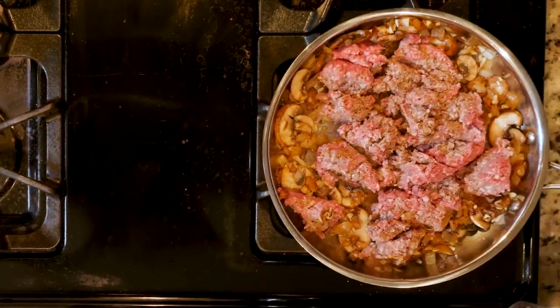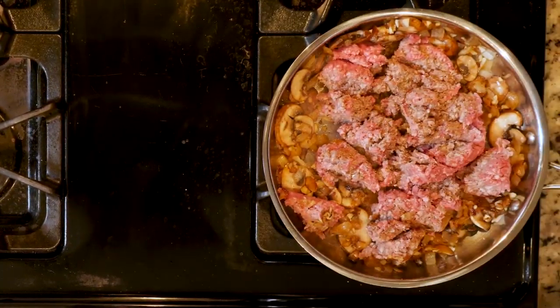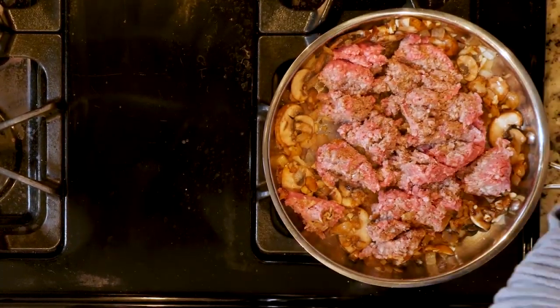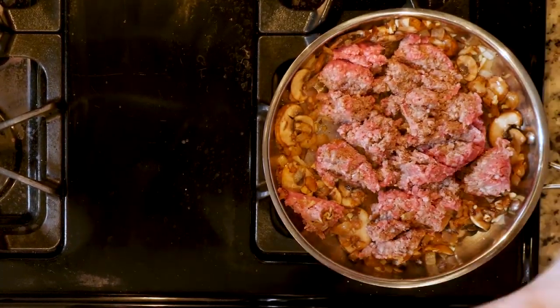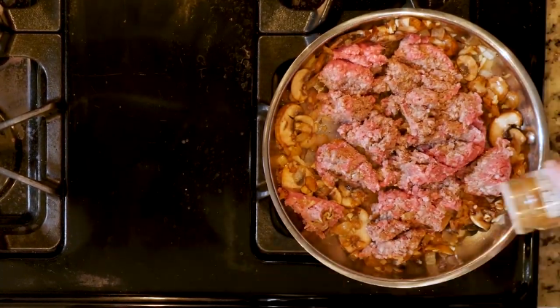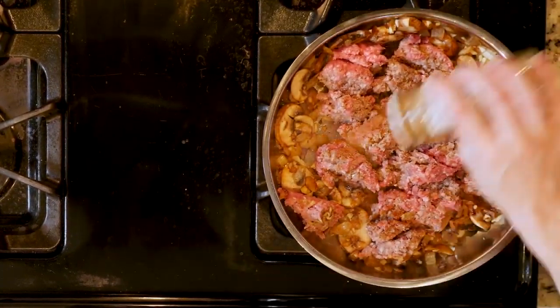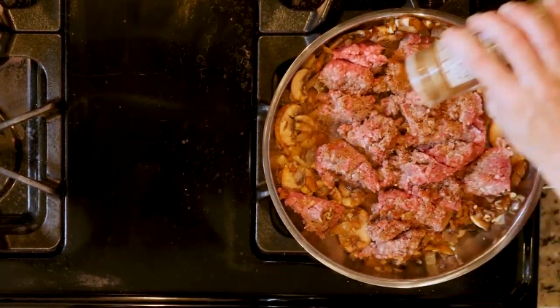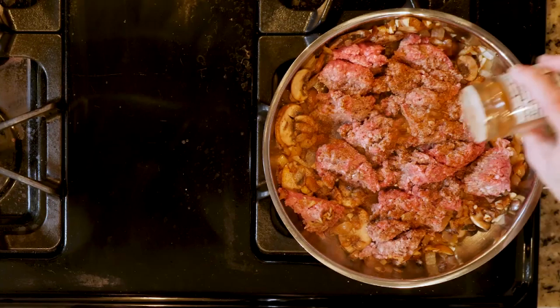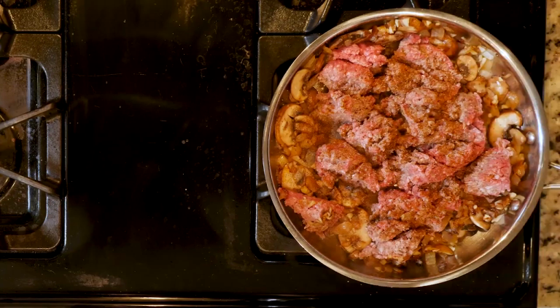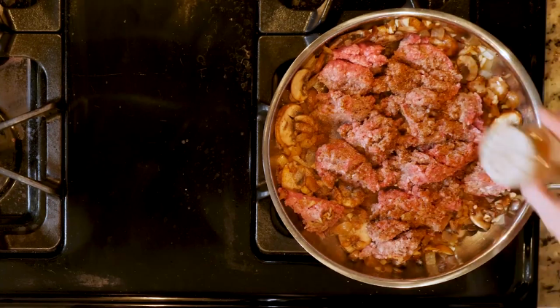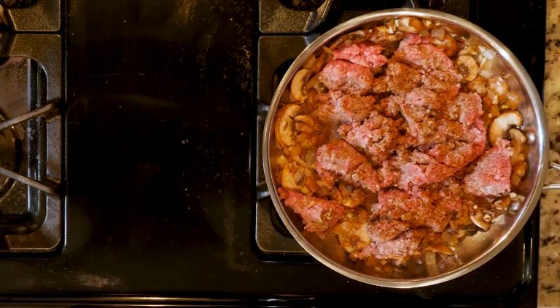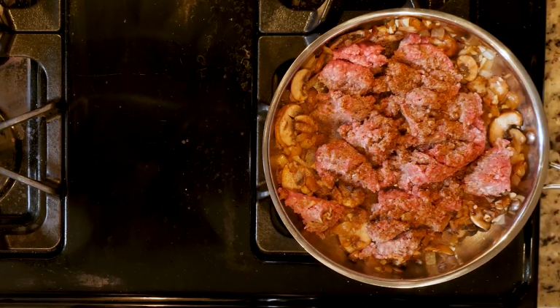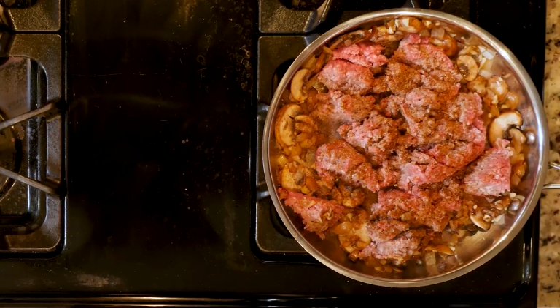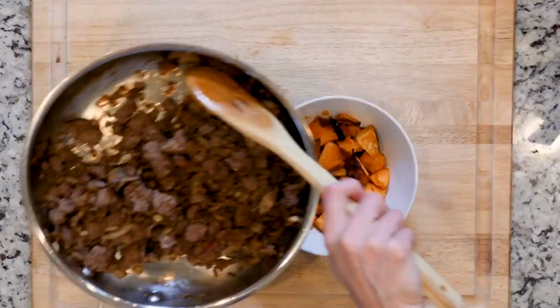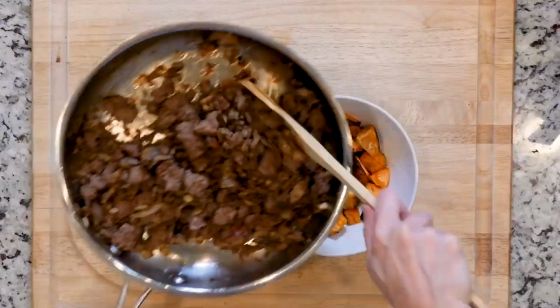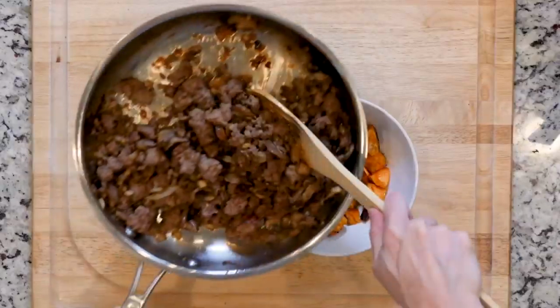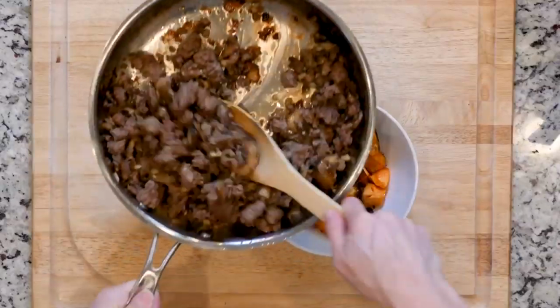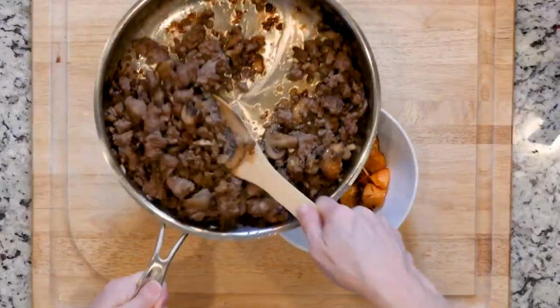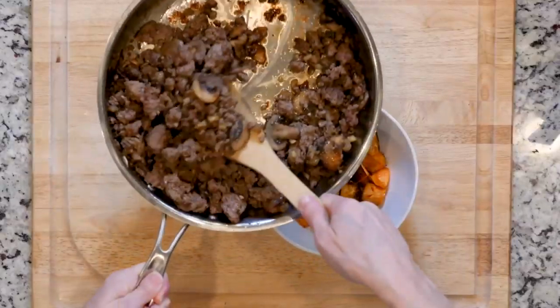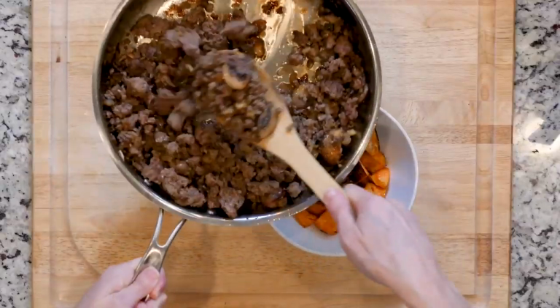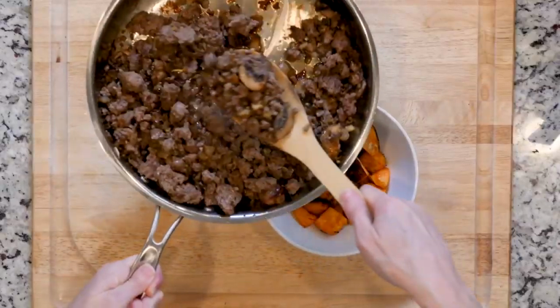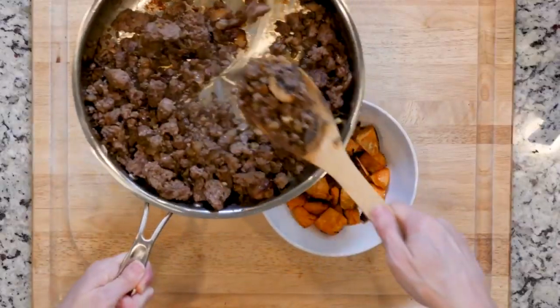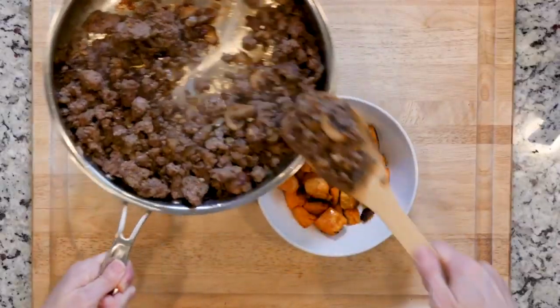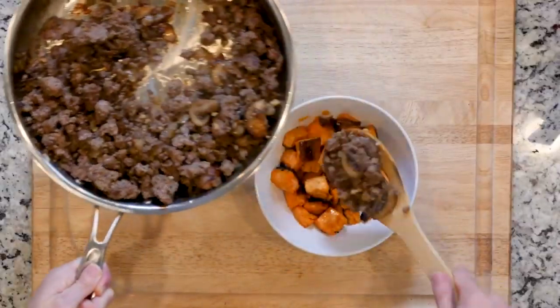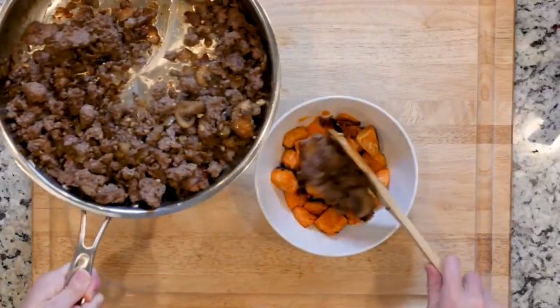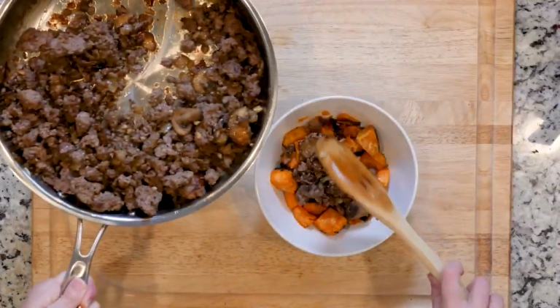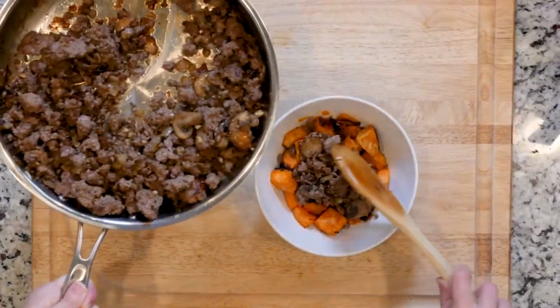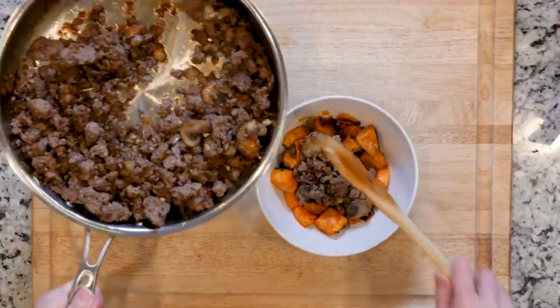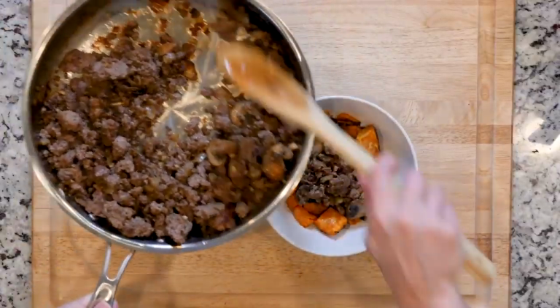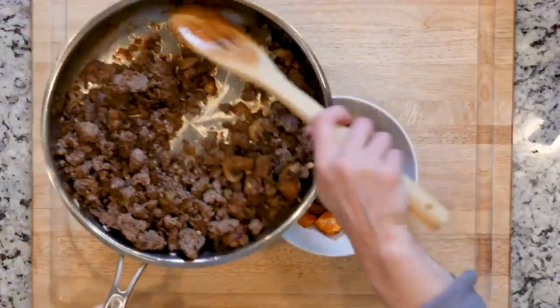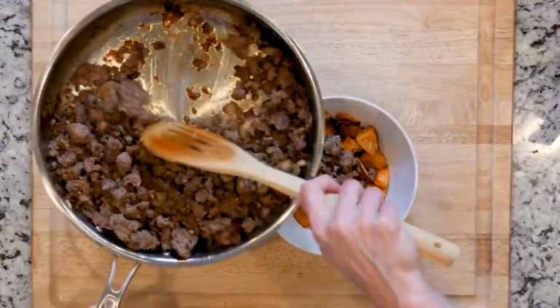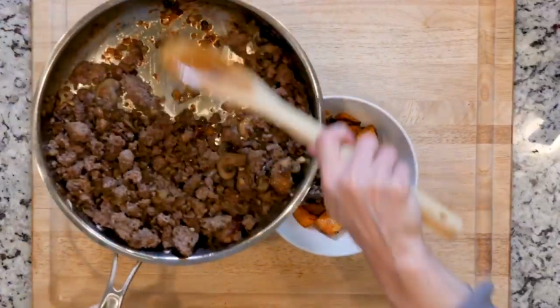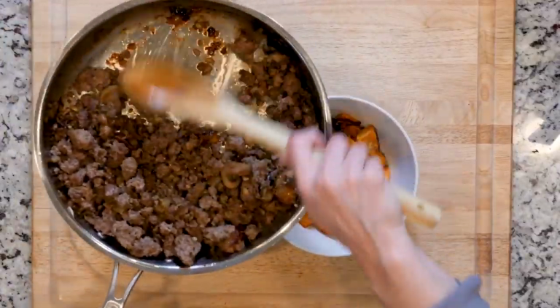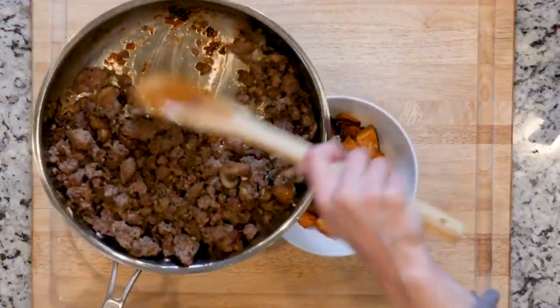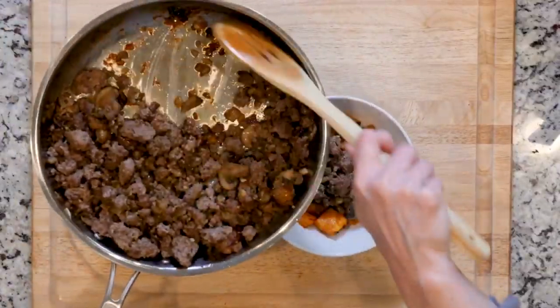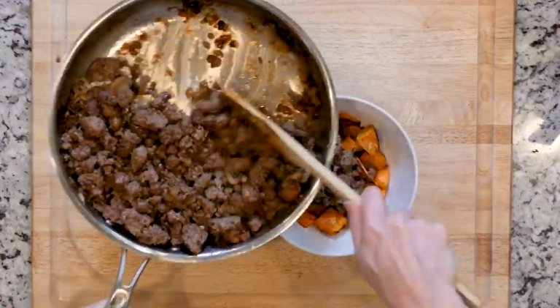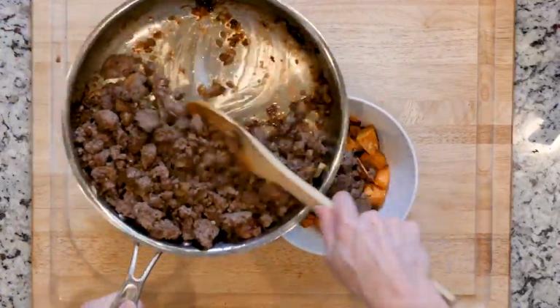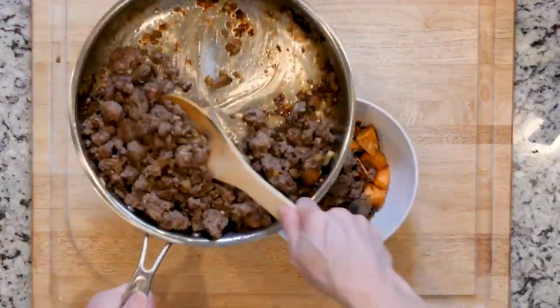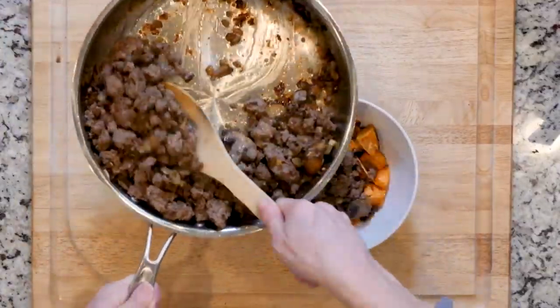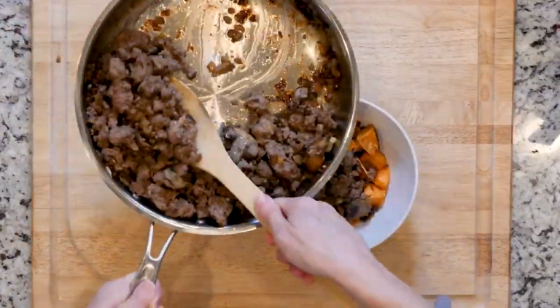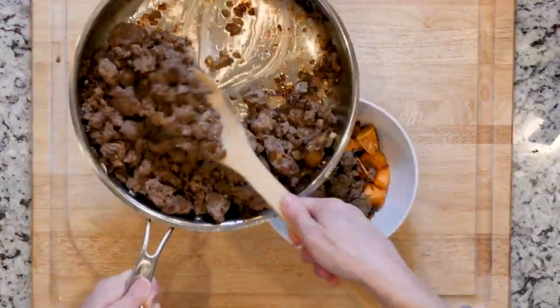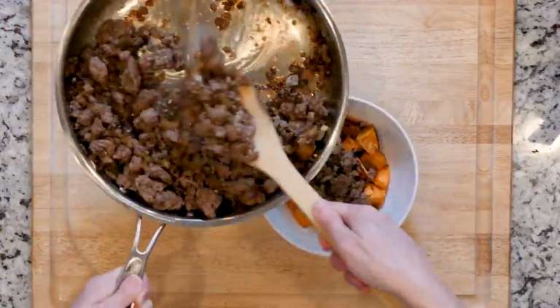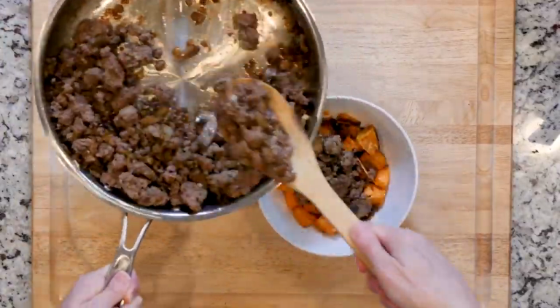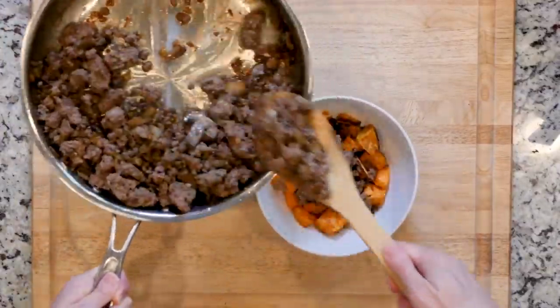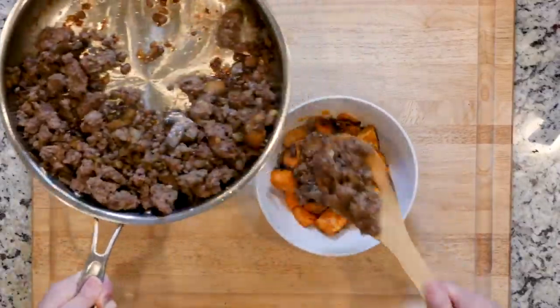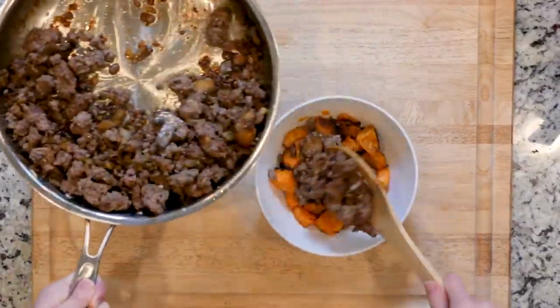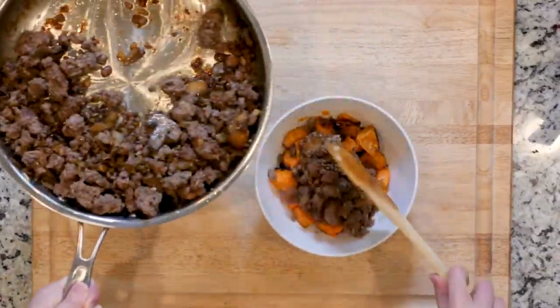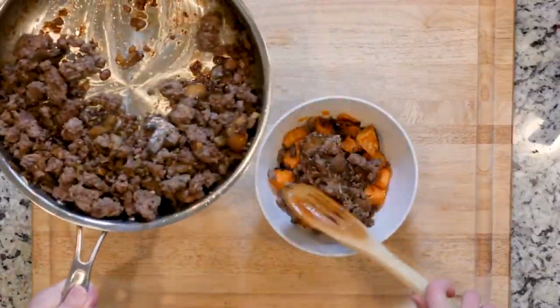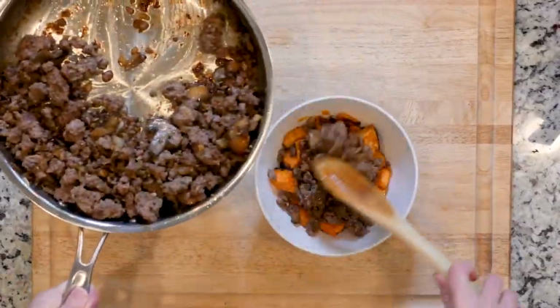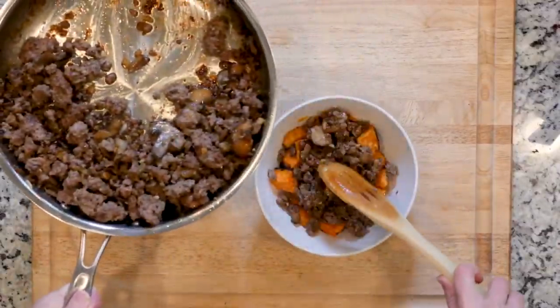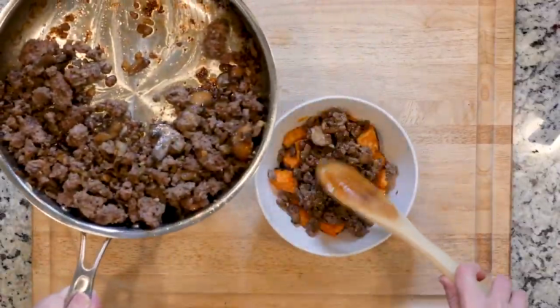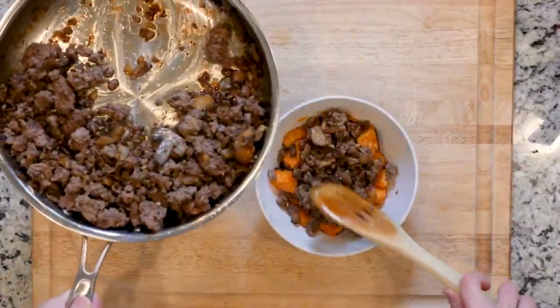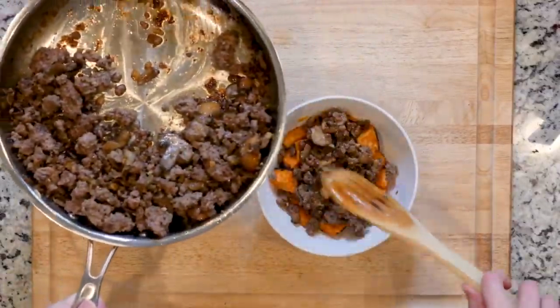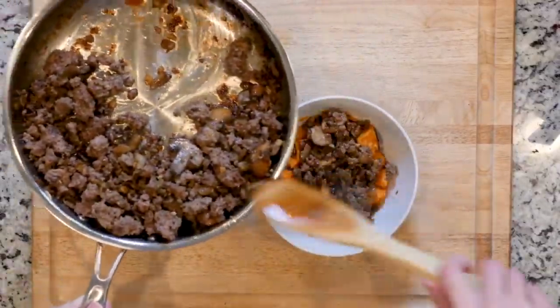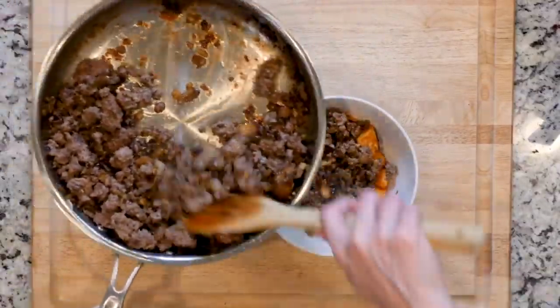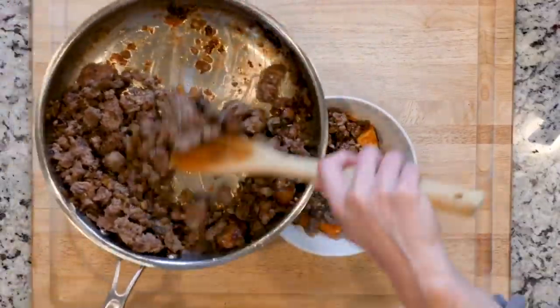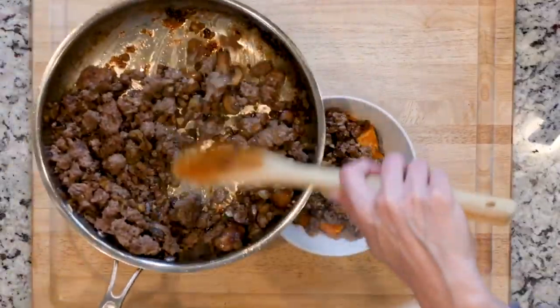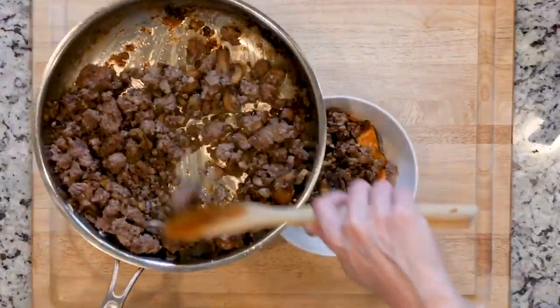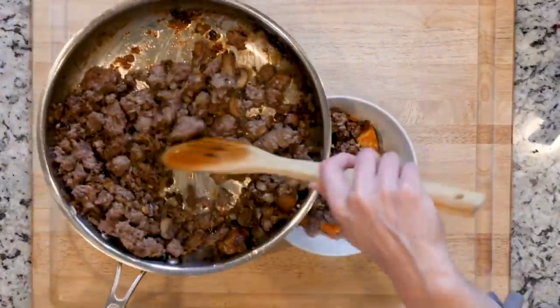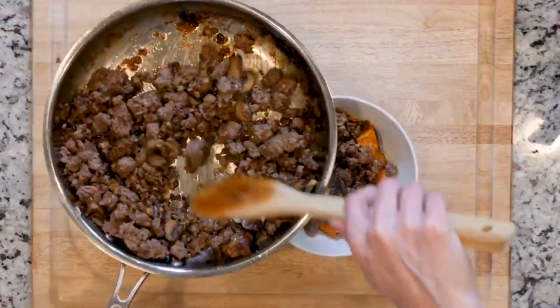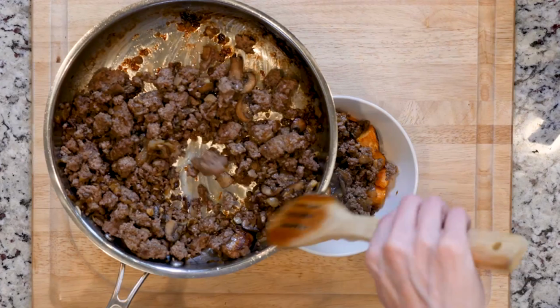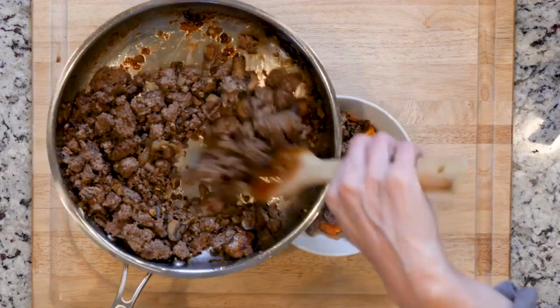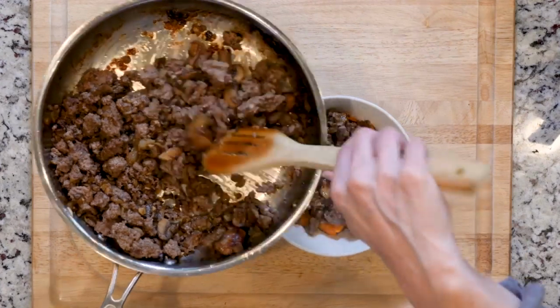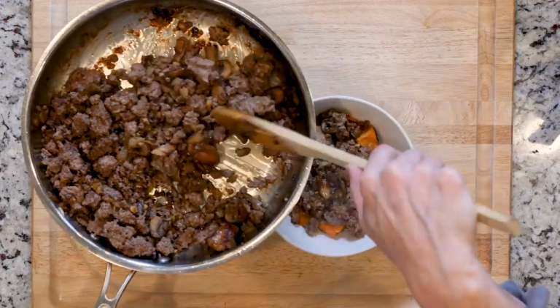Once everything has finished cooking, place some sweet potatoes in a bowl and top with some of the ground meat mixture. Eat up!